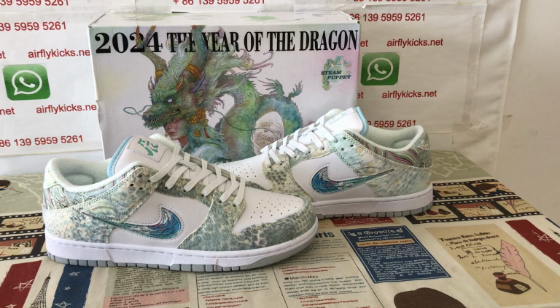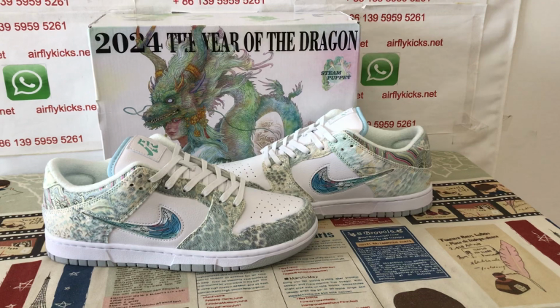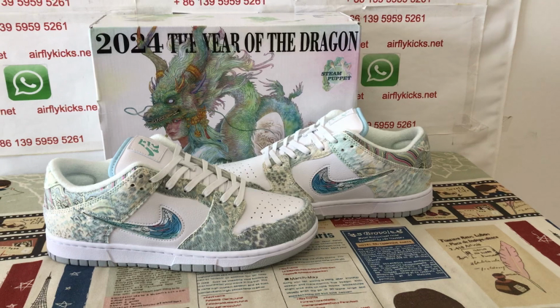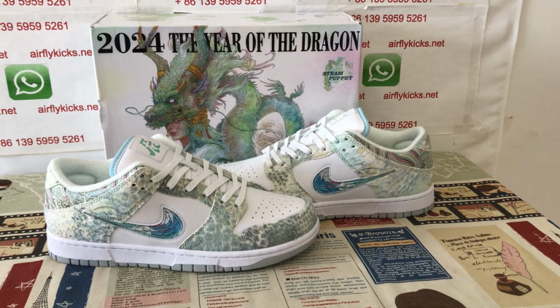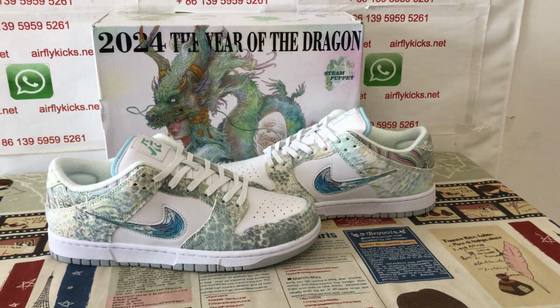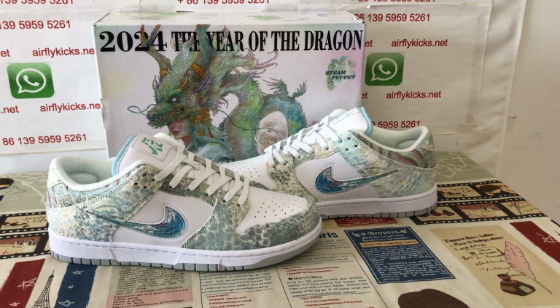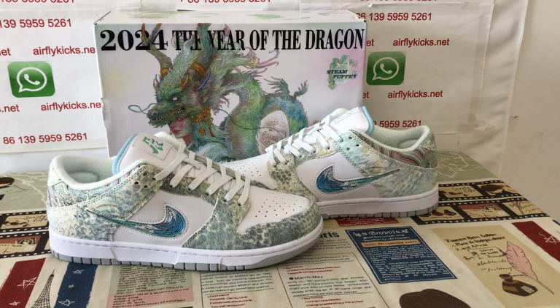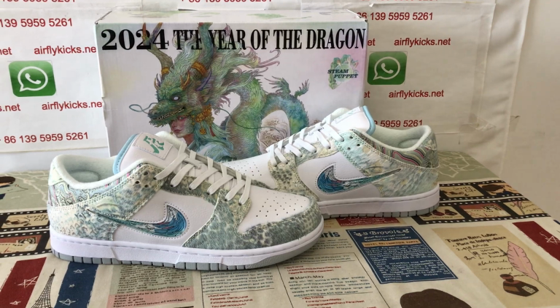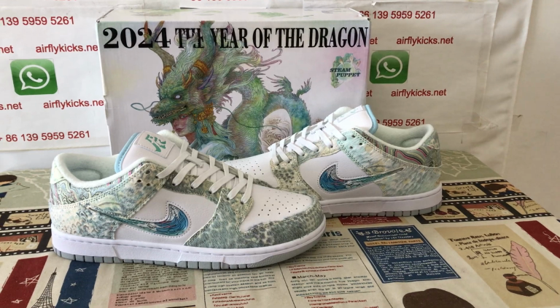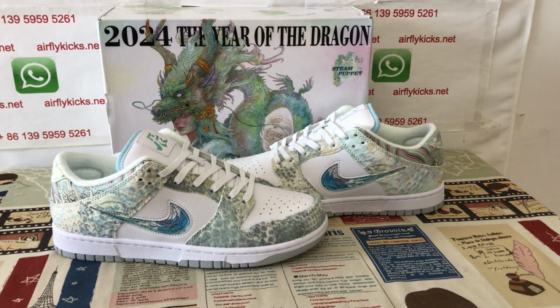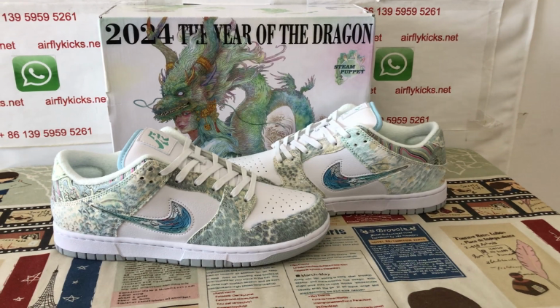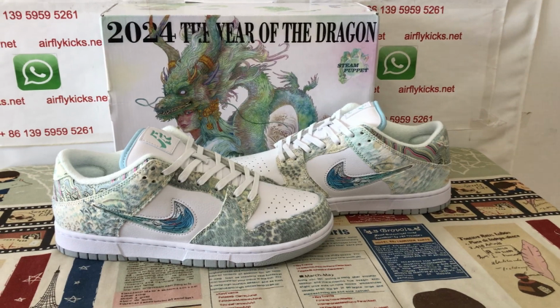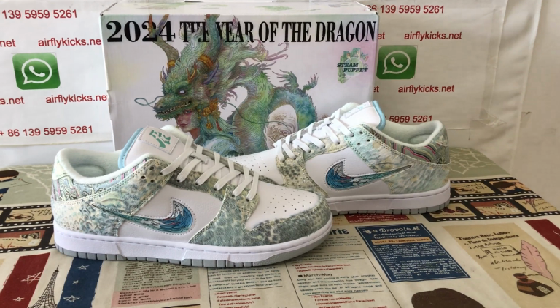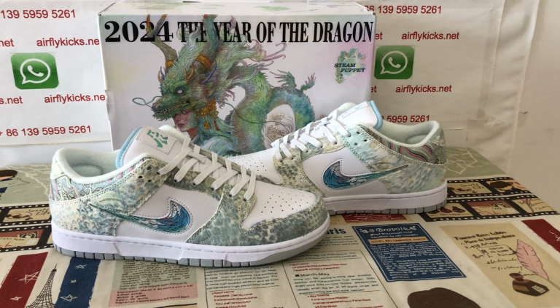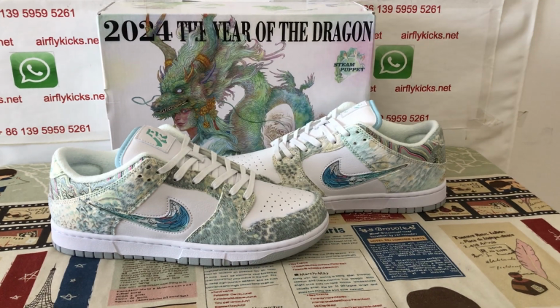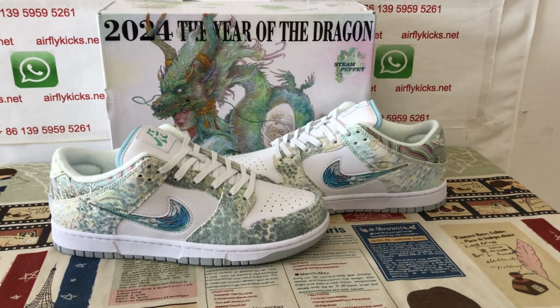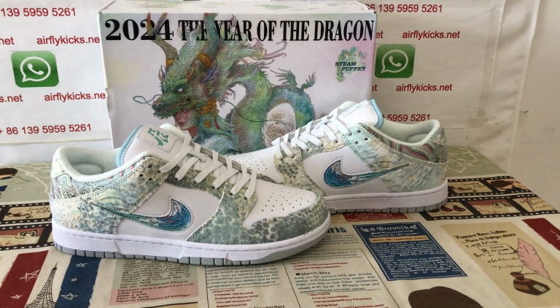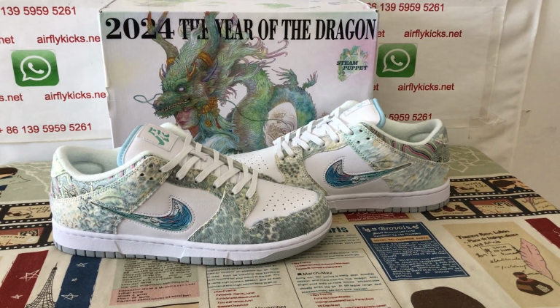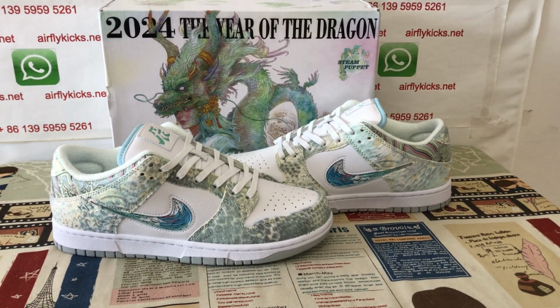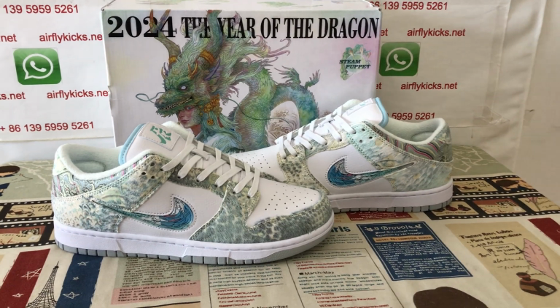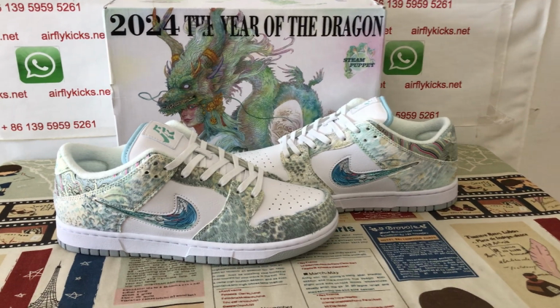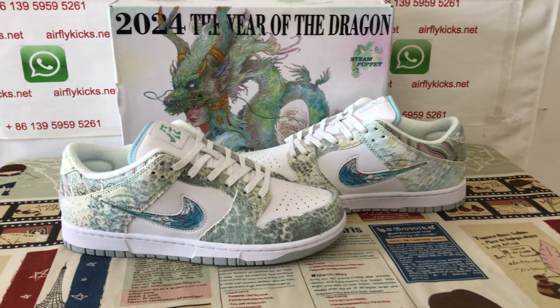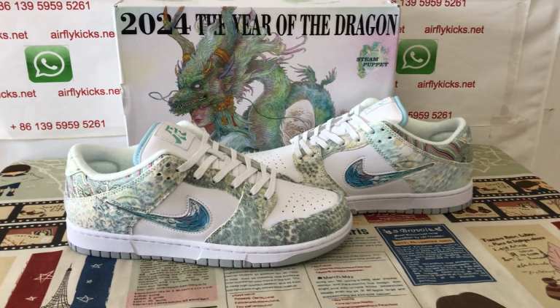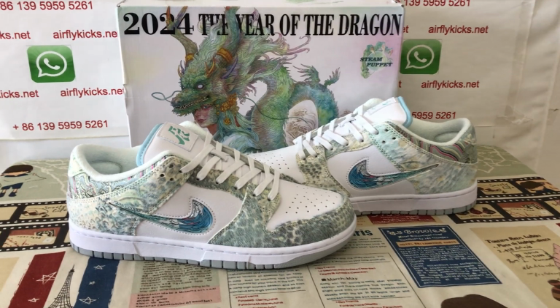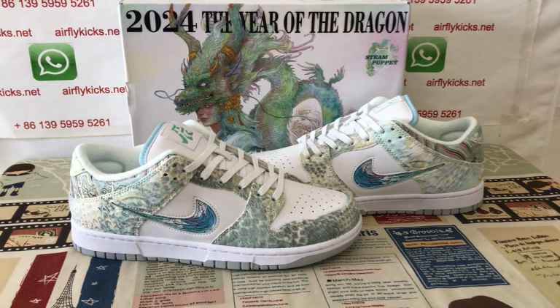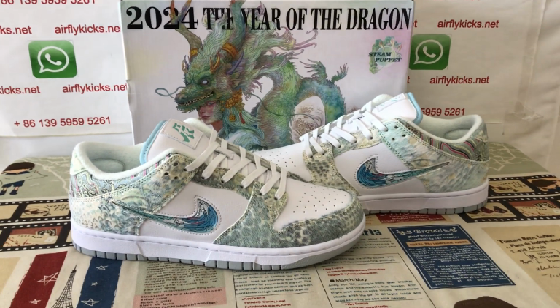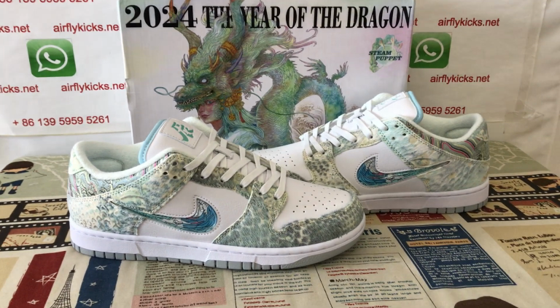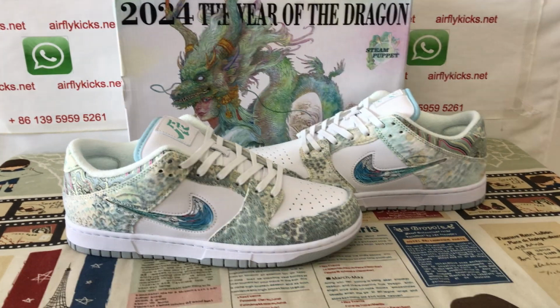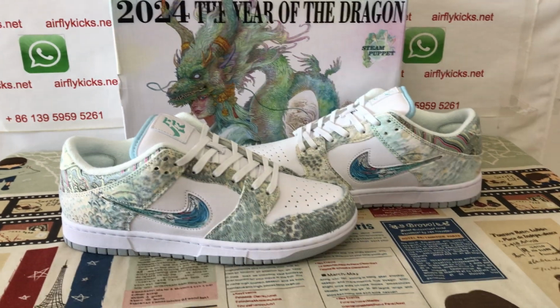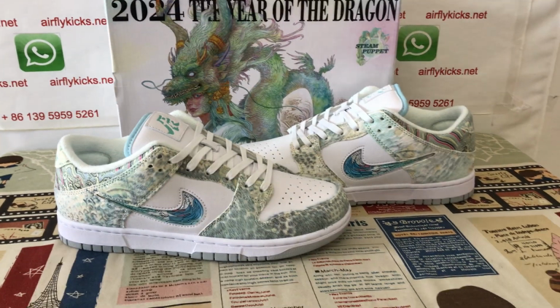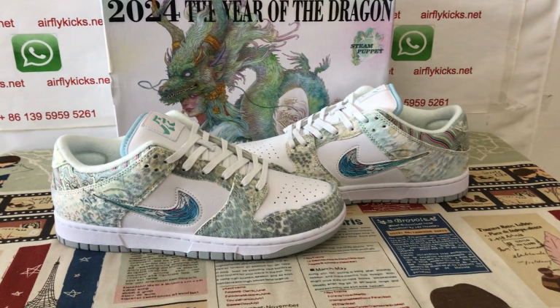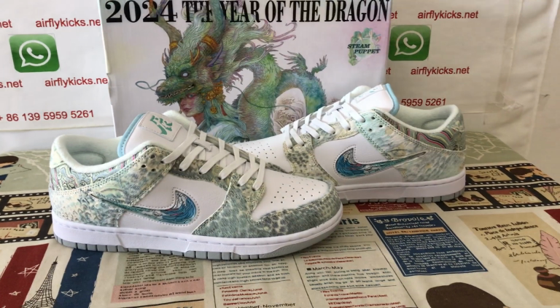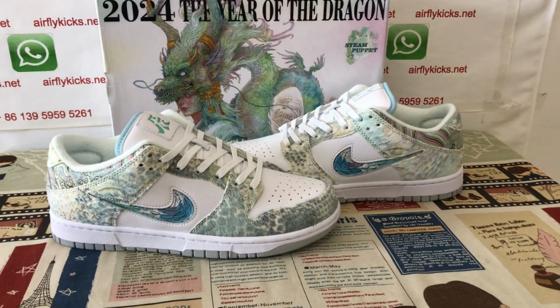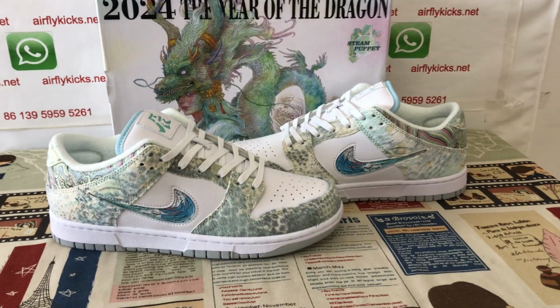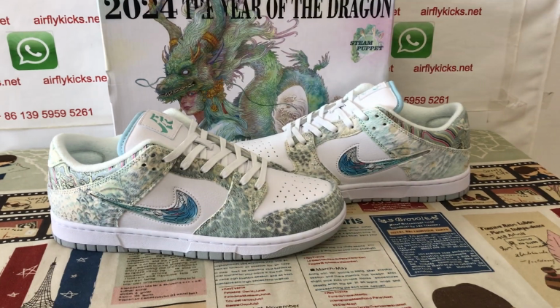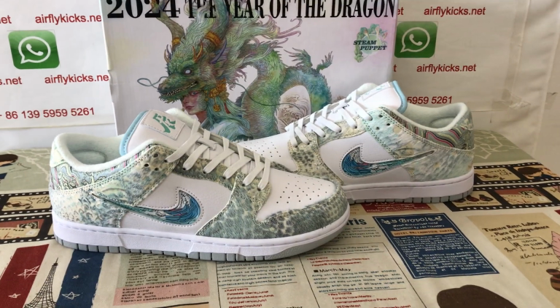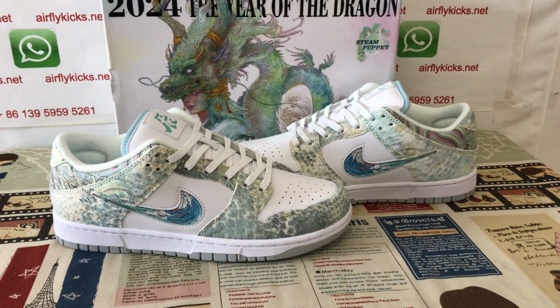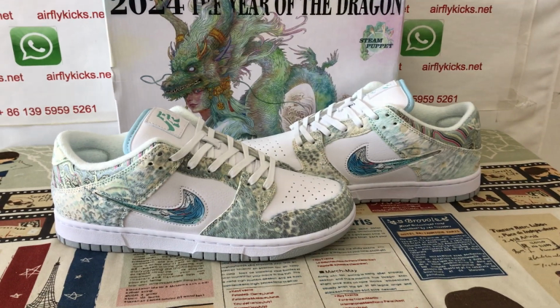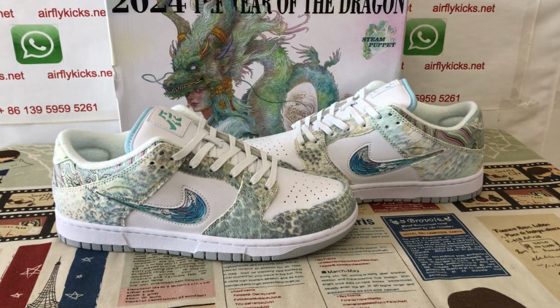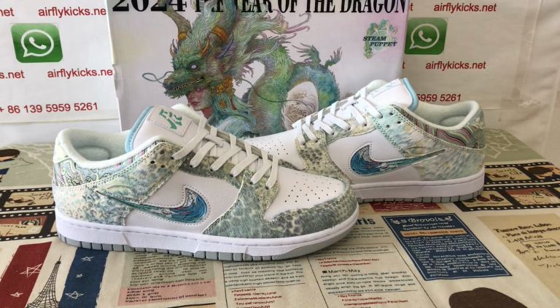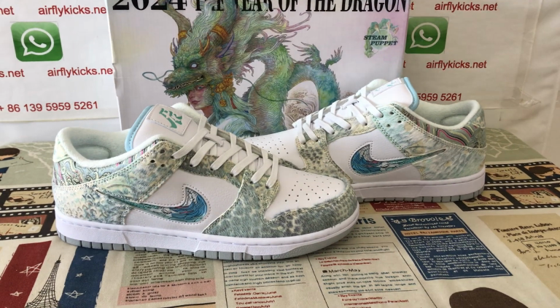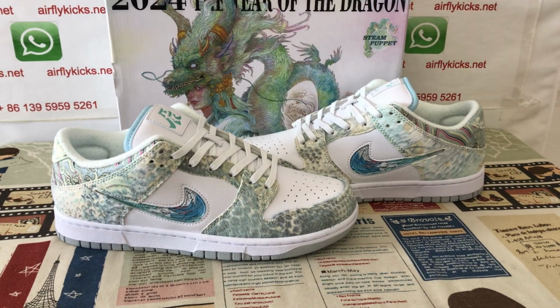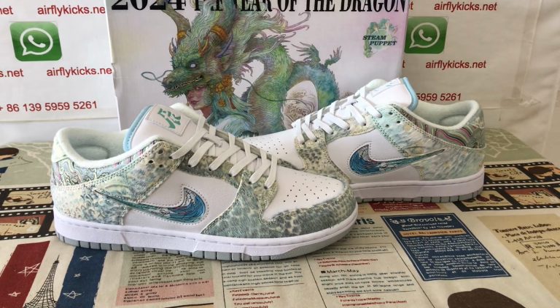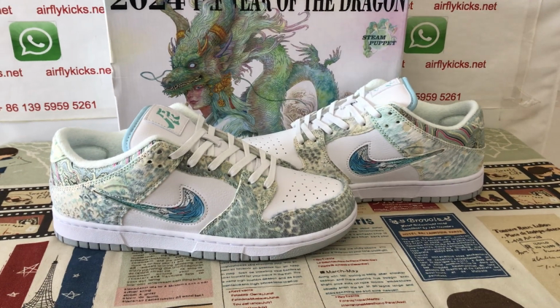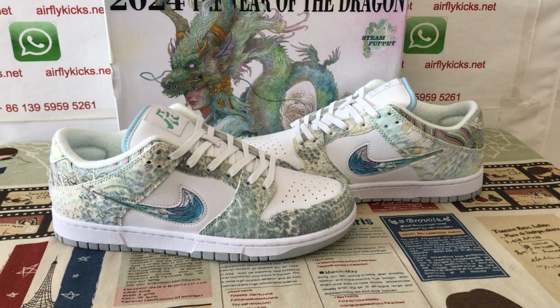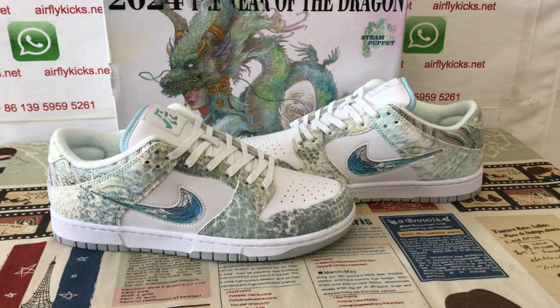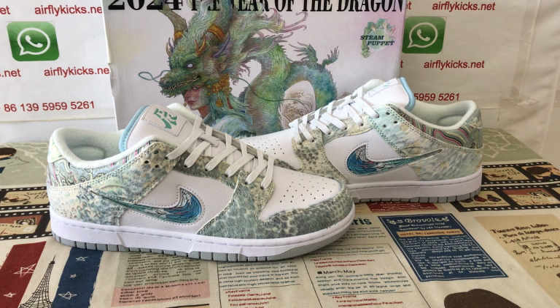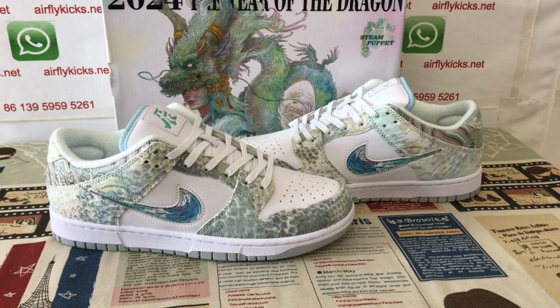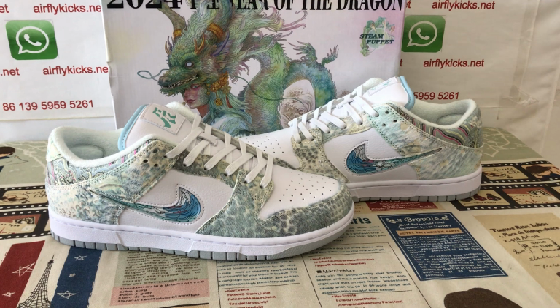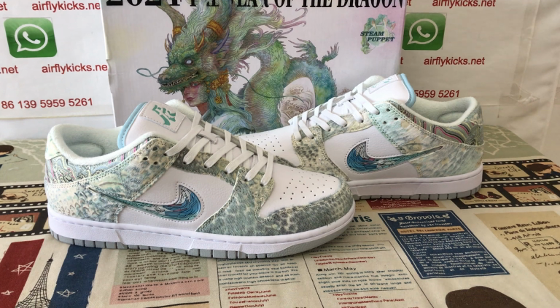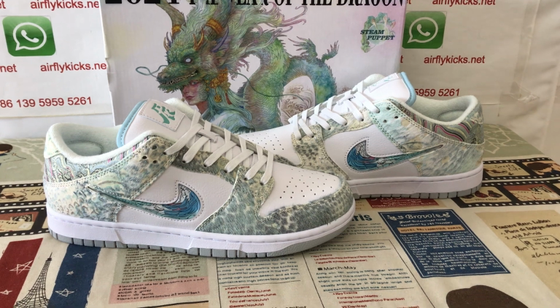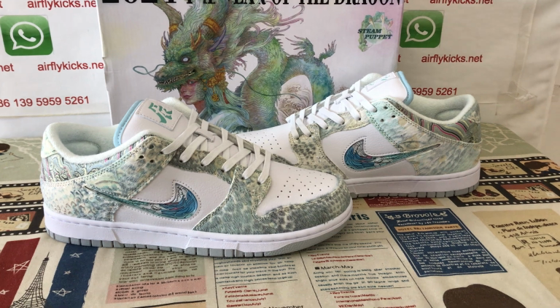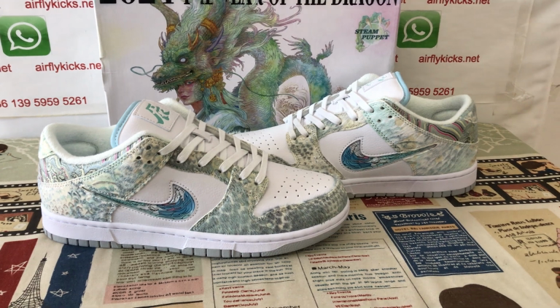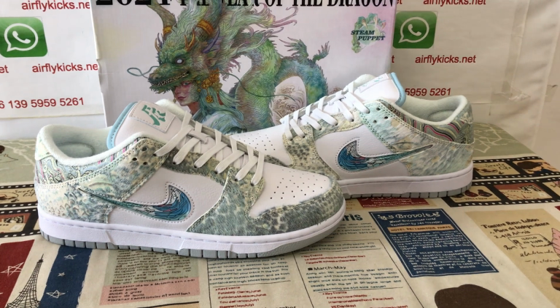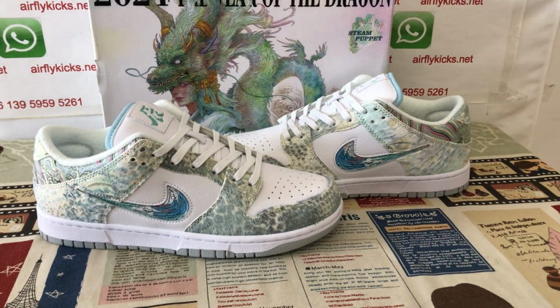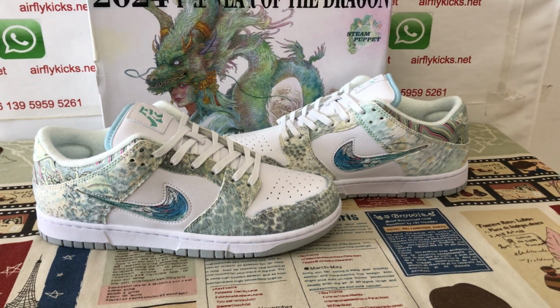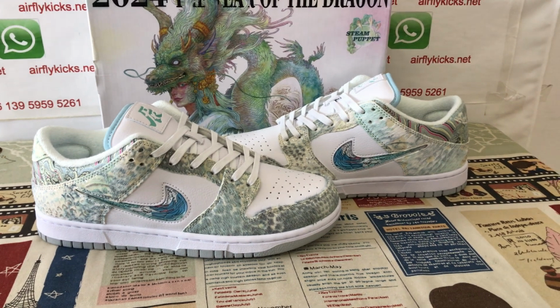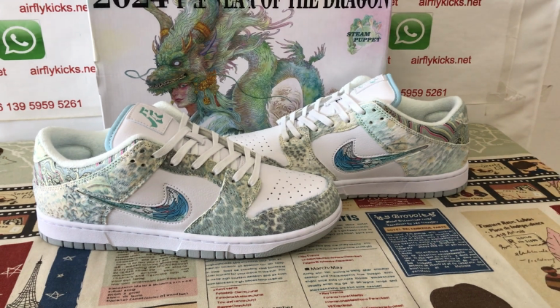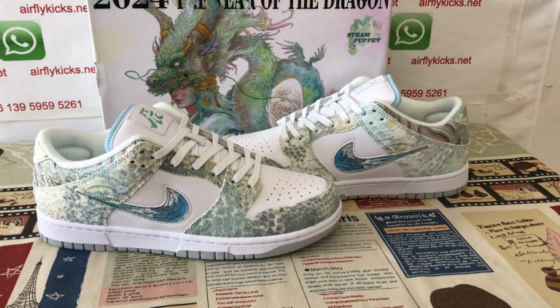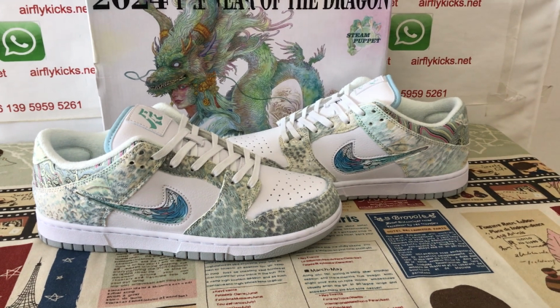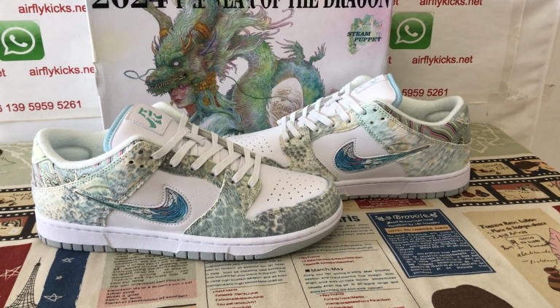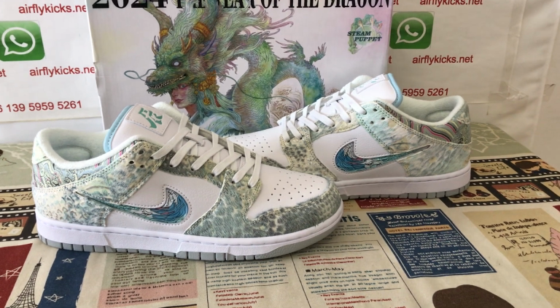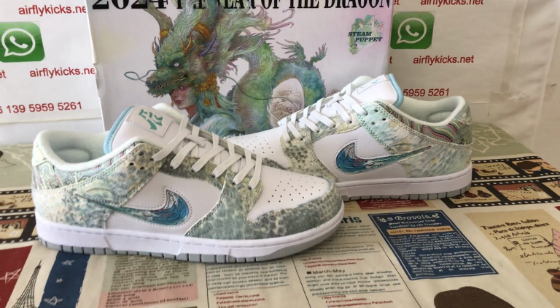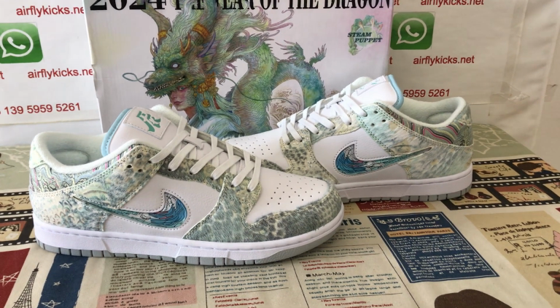Hello friends. Let me show you a new Nike SP Dunk Low Dragon Steamed Puppet.